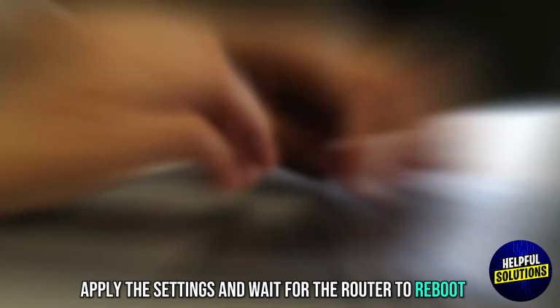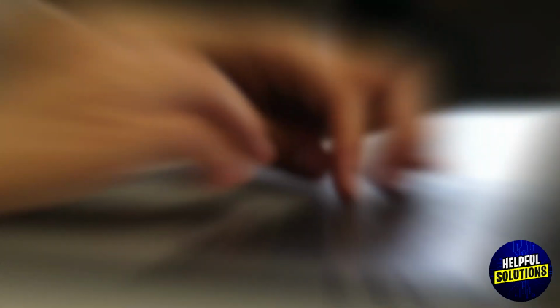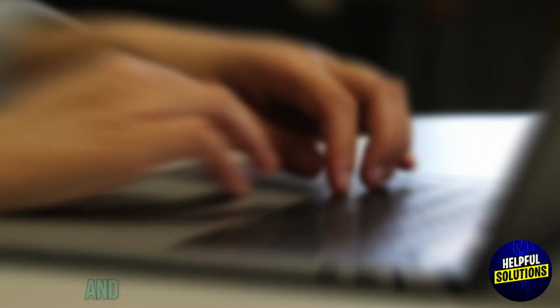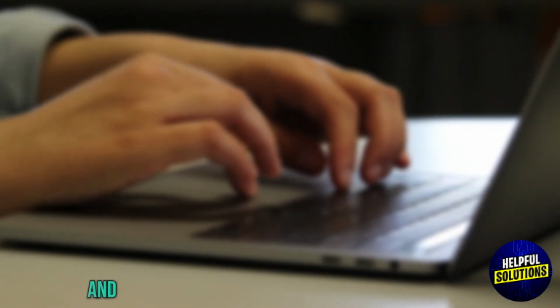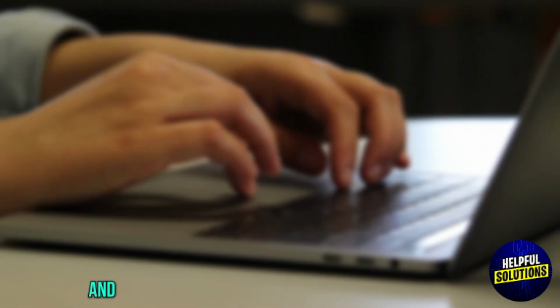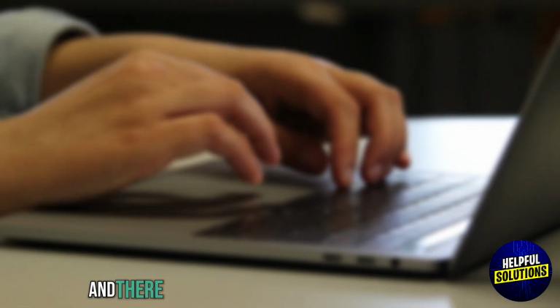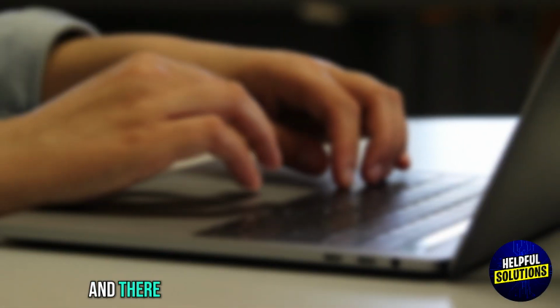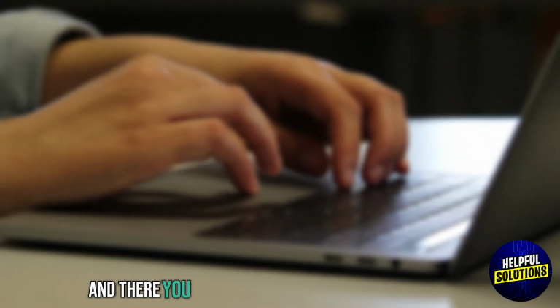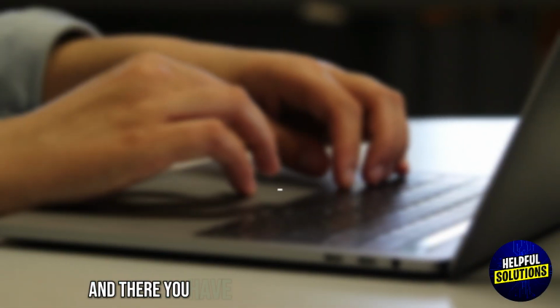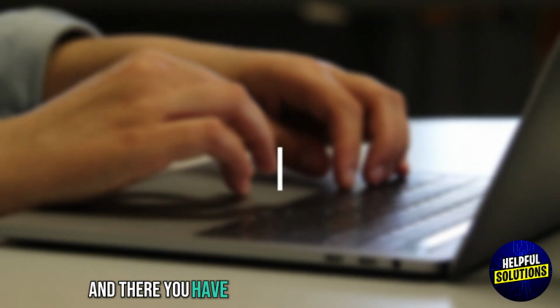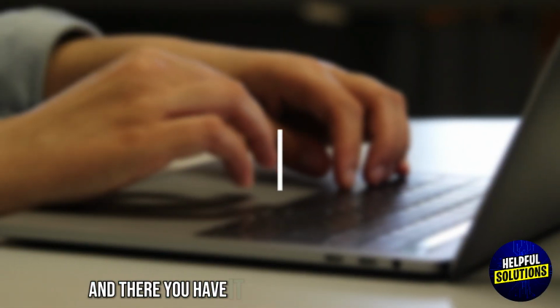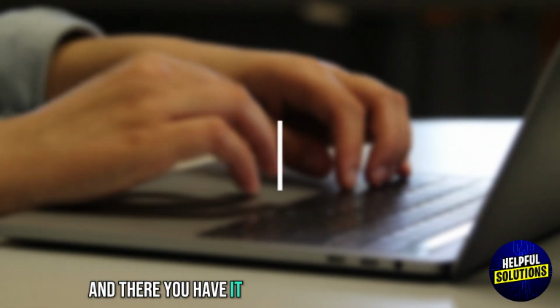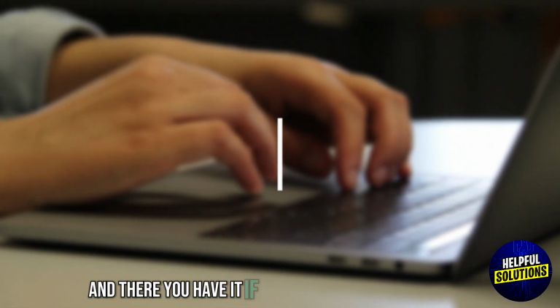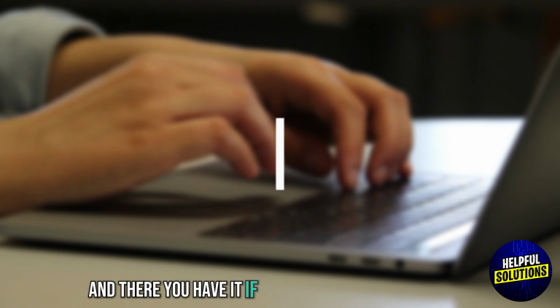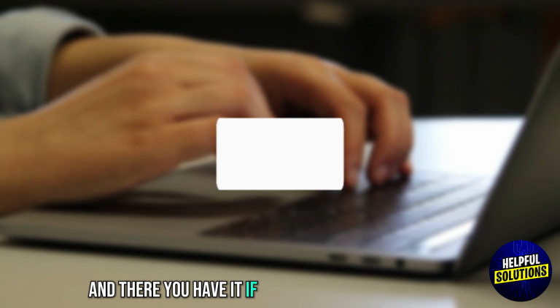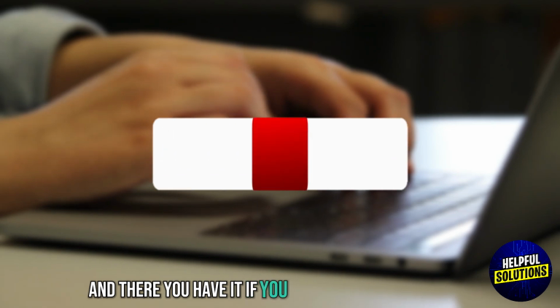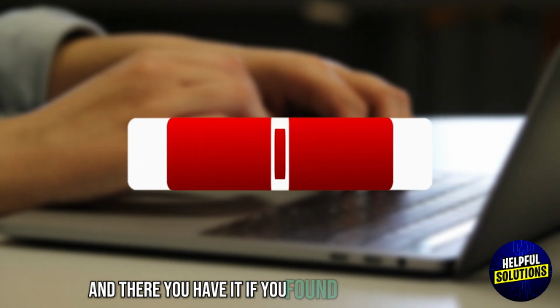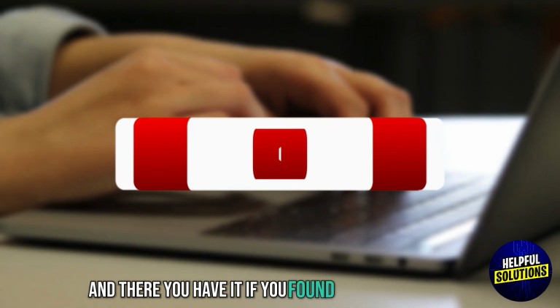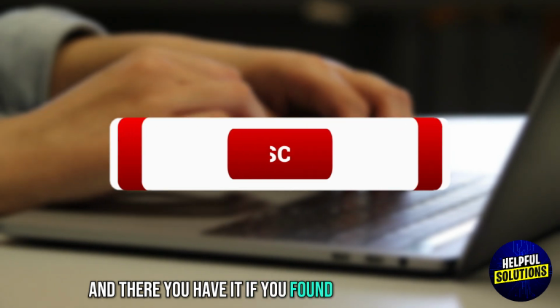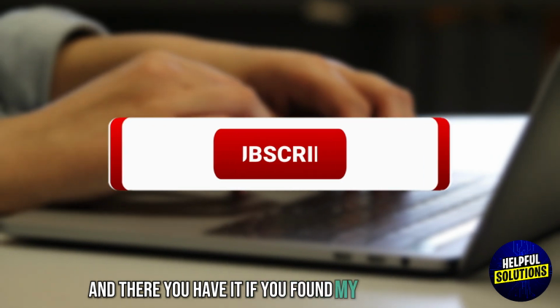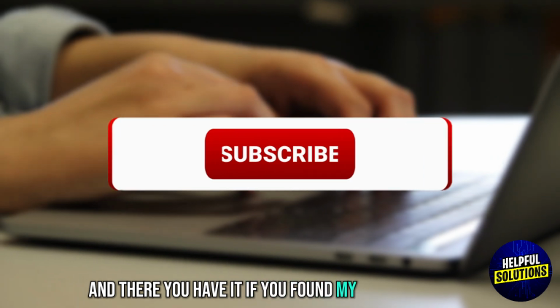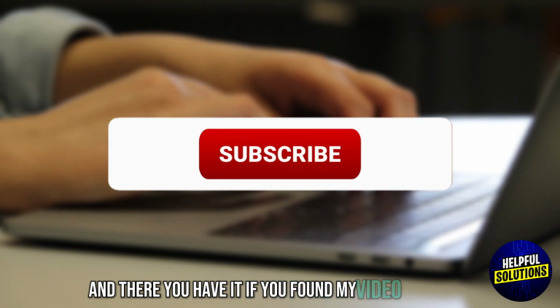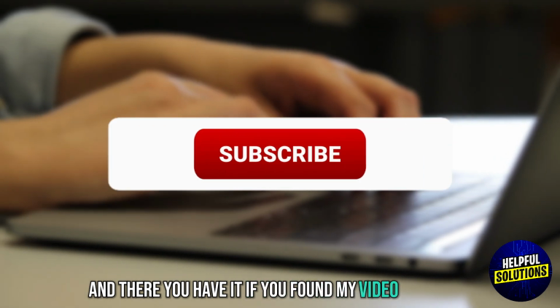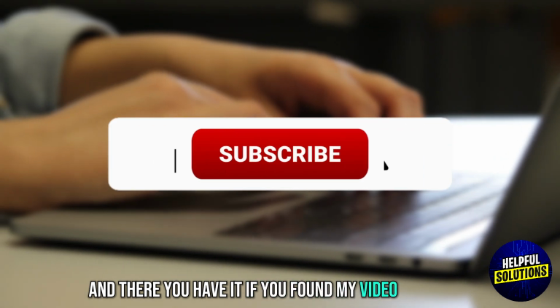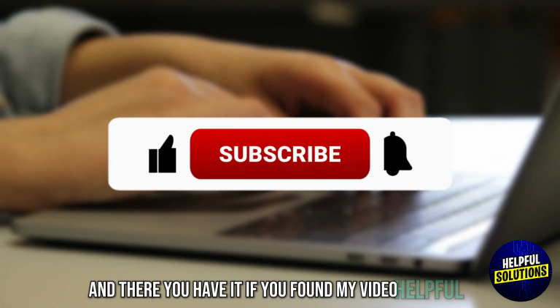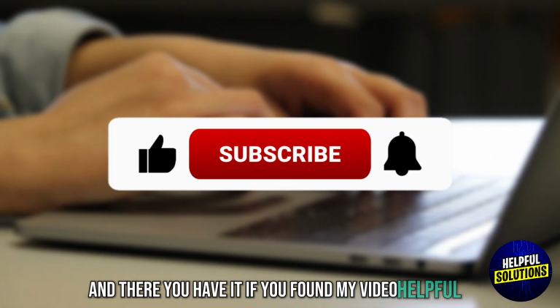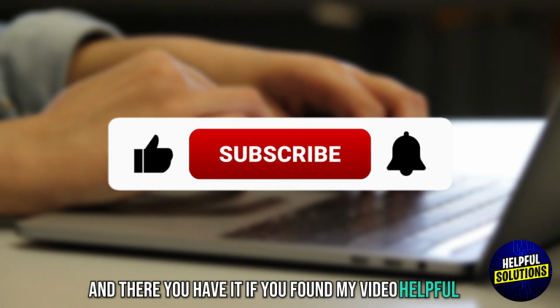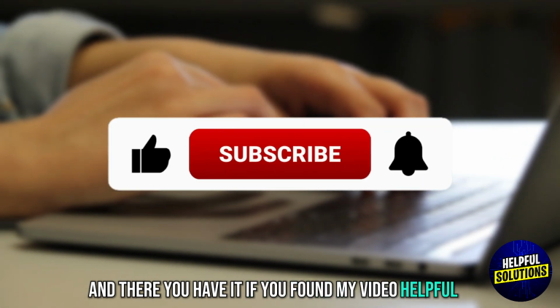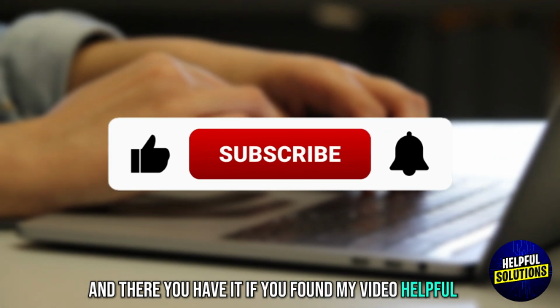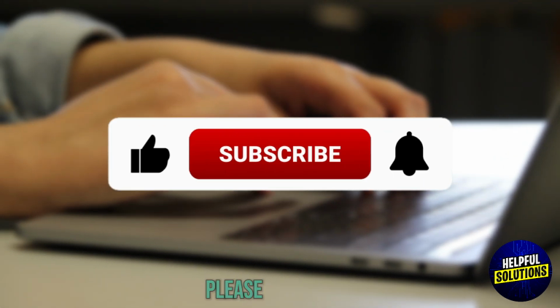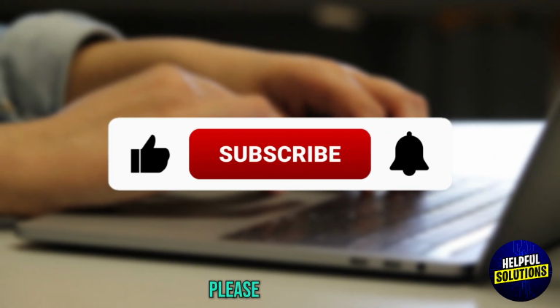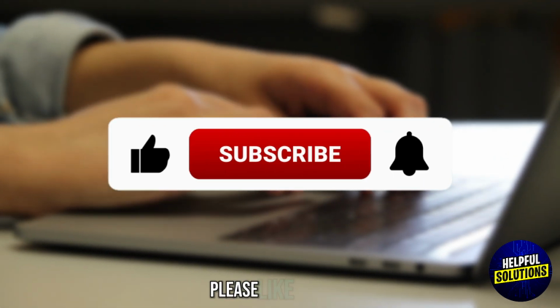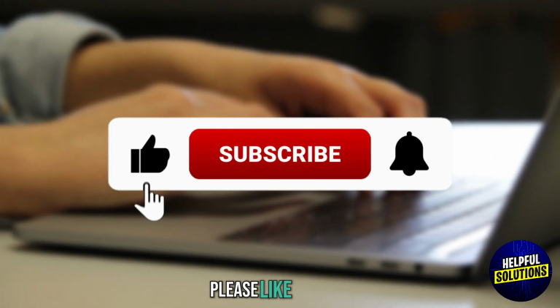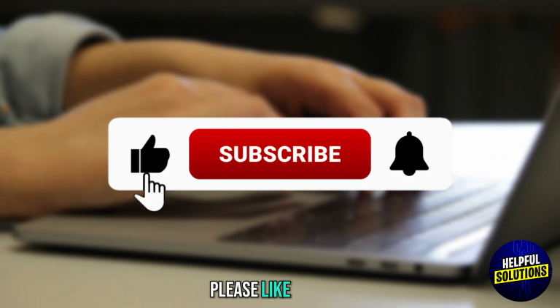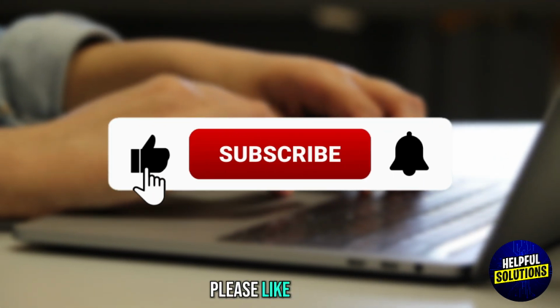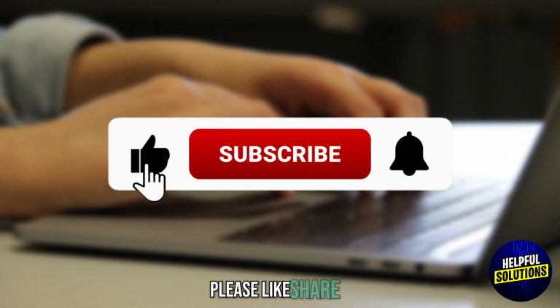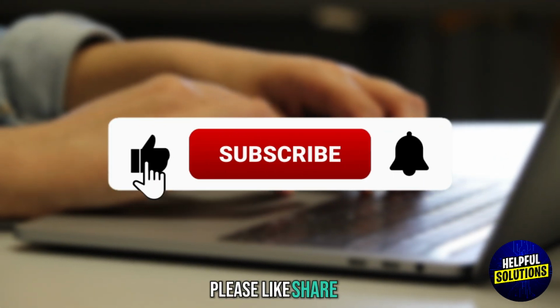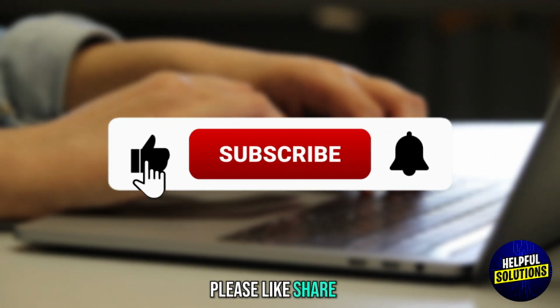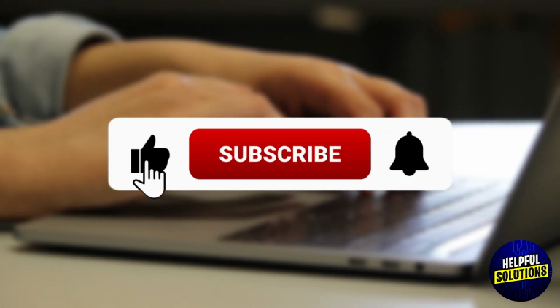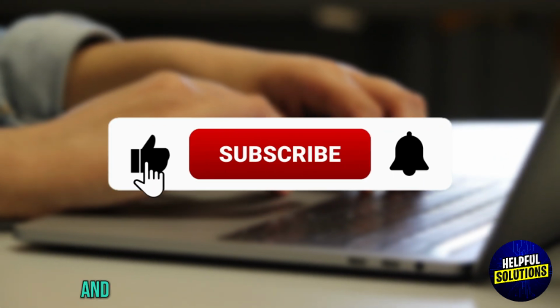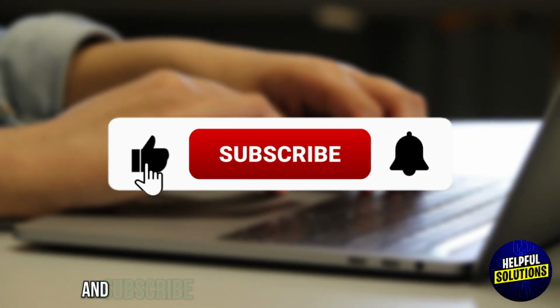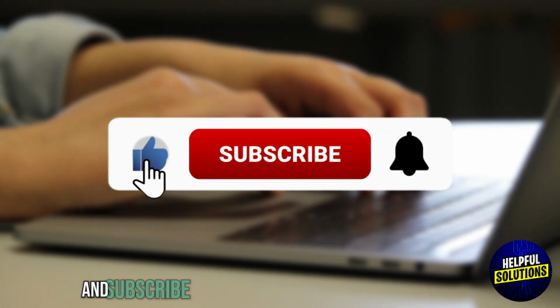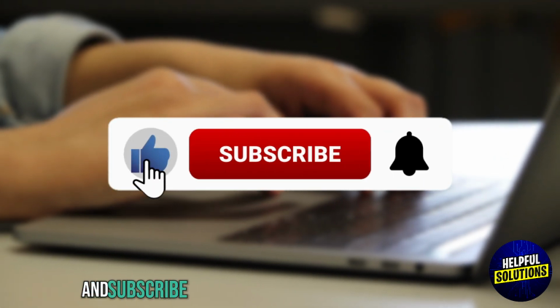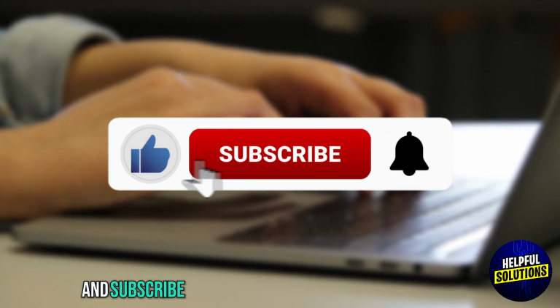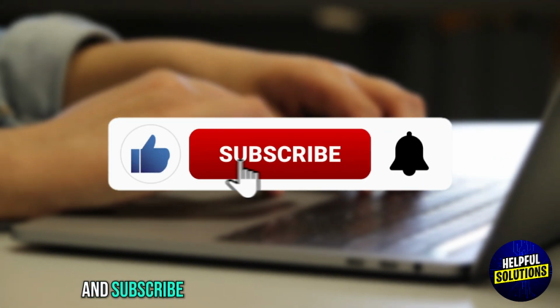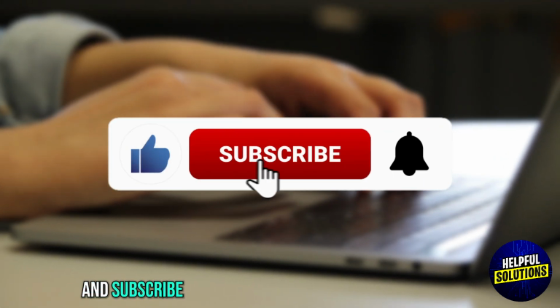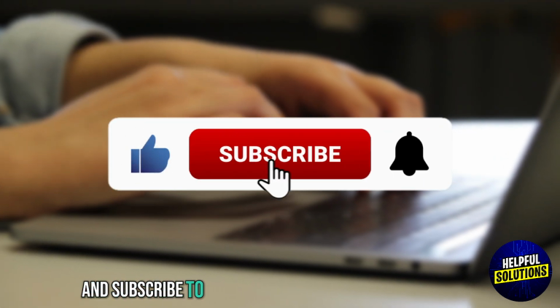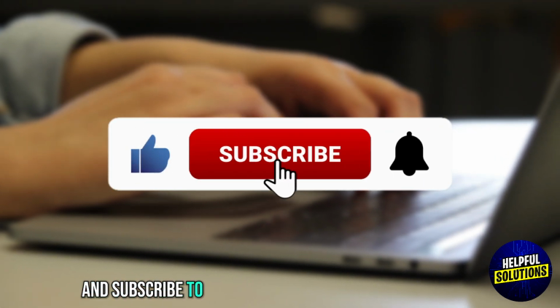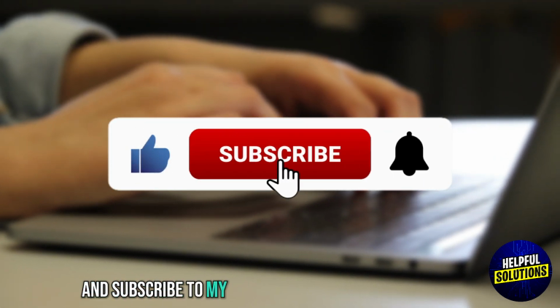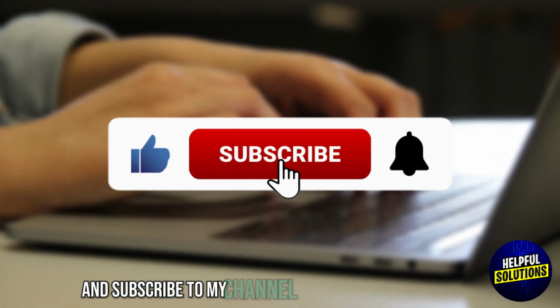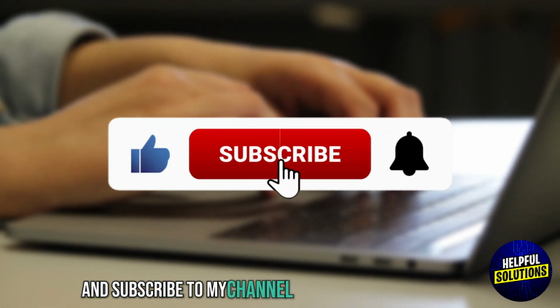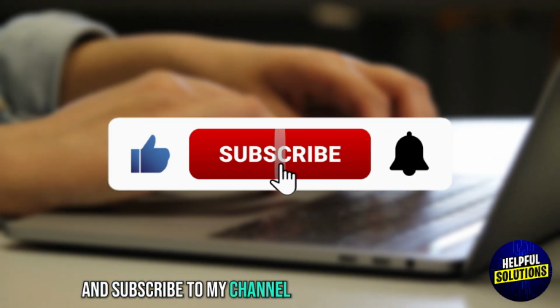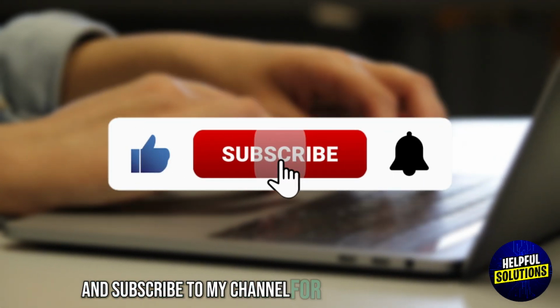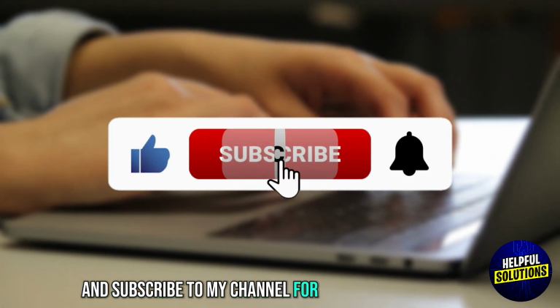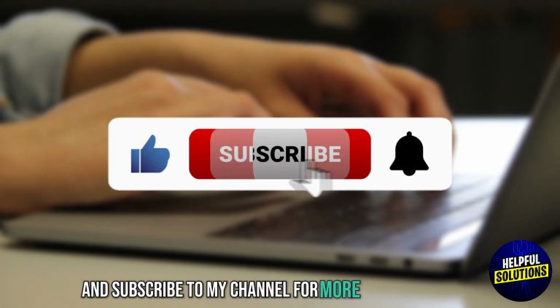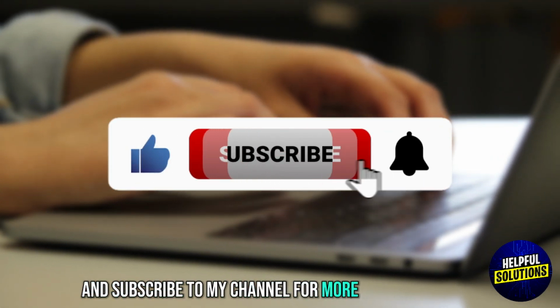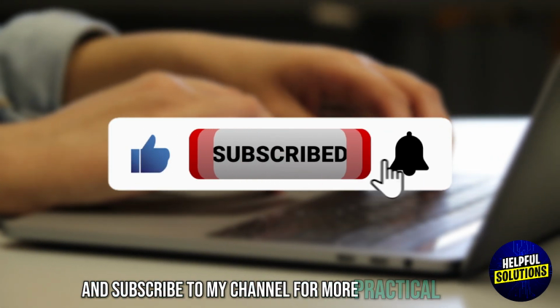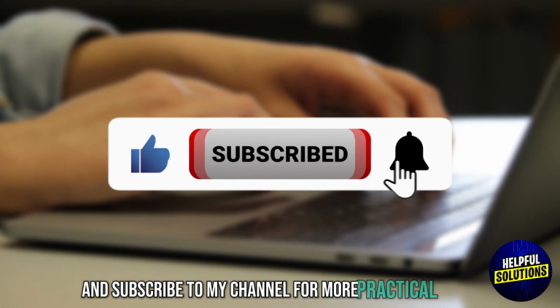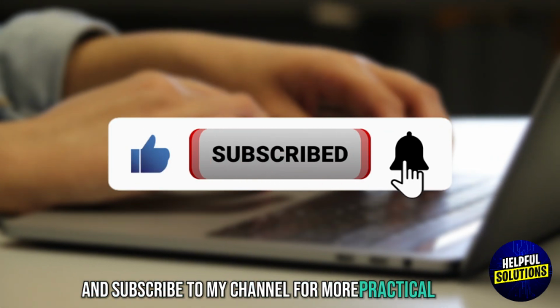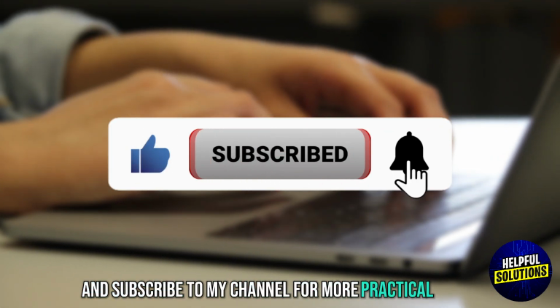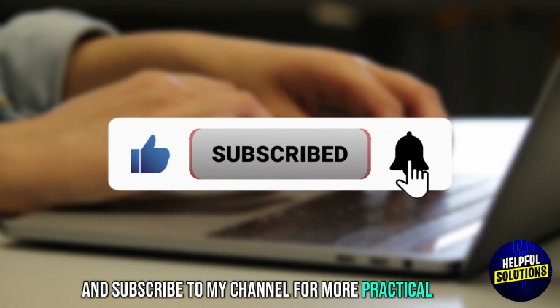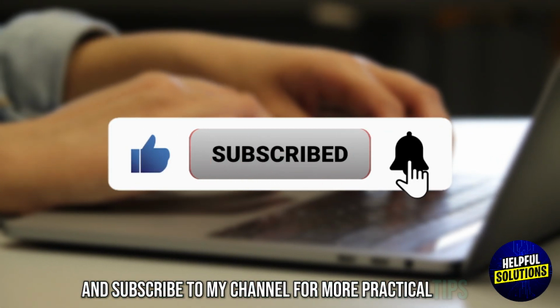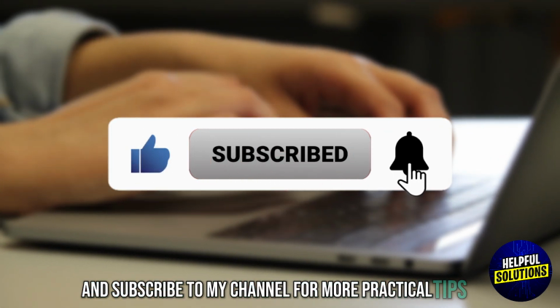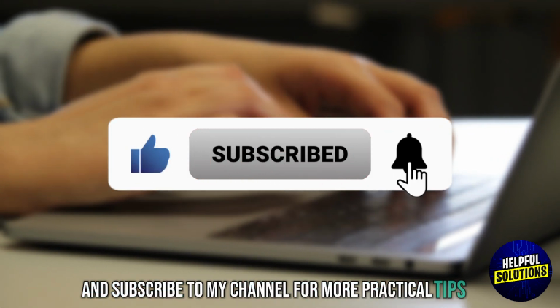And there you have it. If you found this video helpful, please like, share, and subscribe to my channel for more practical tips.